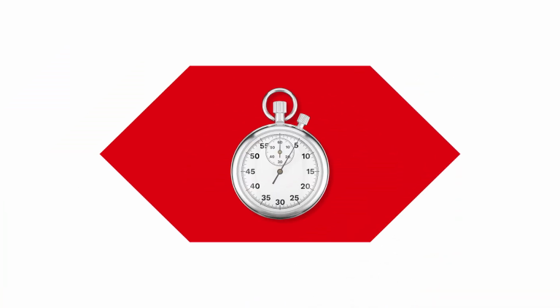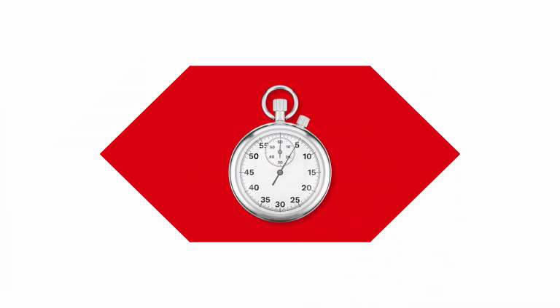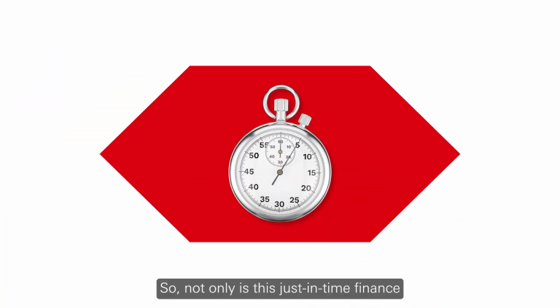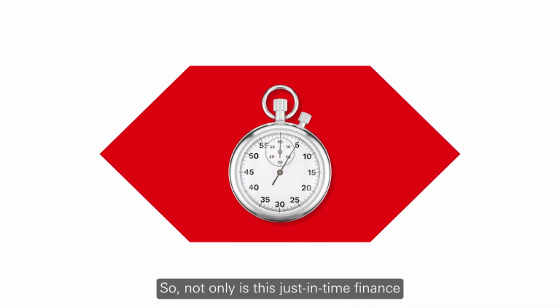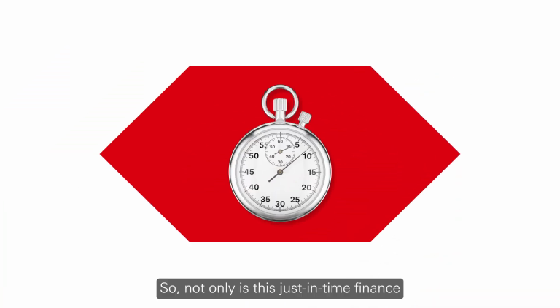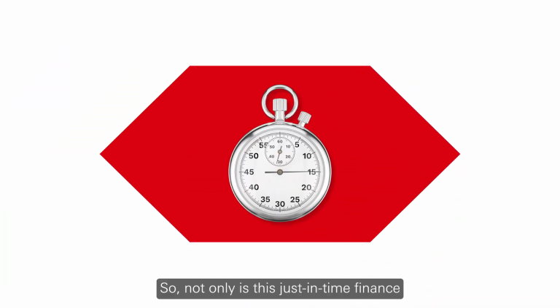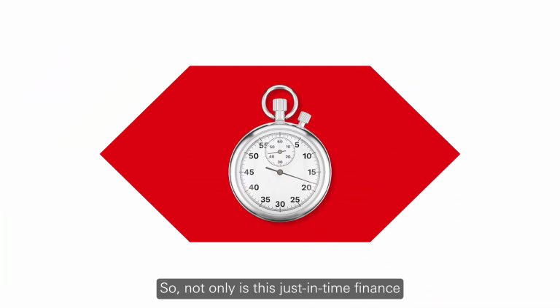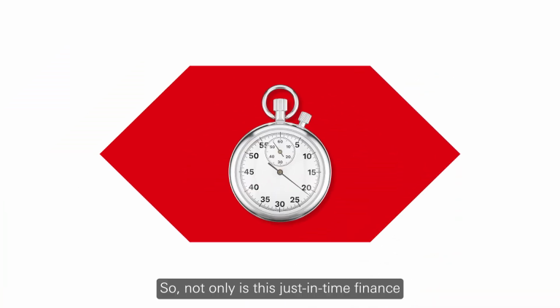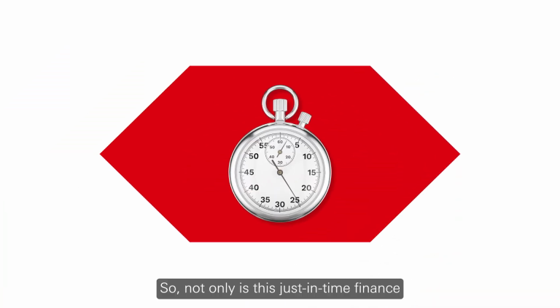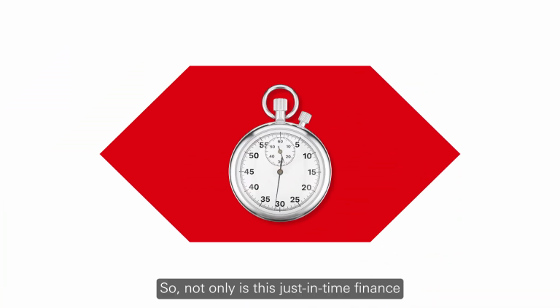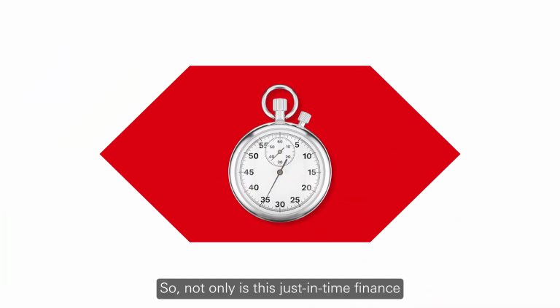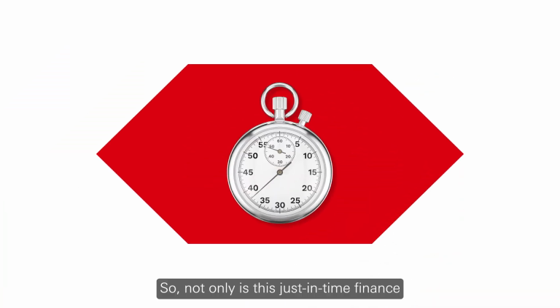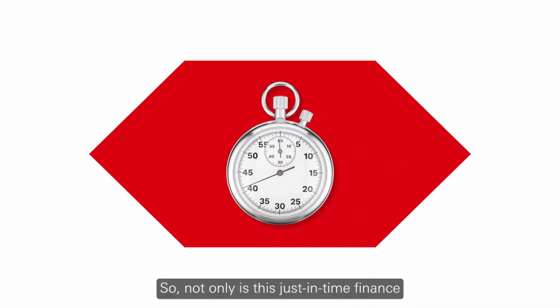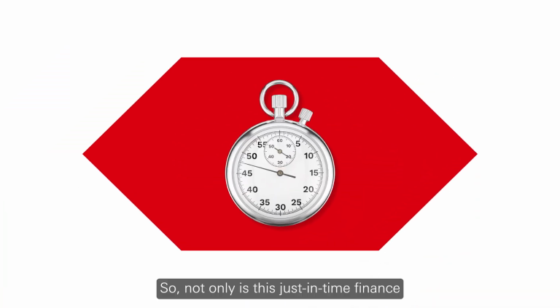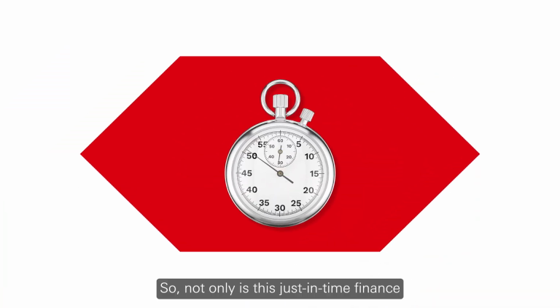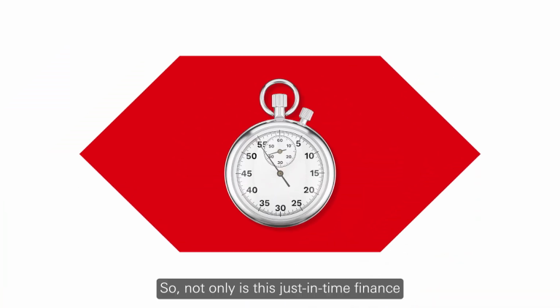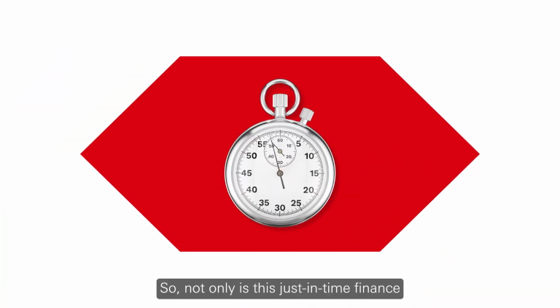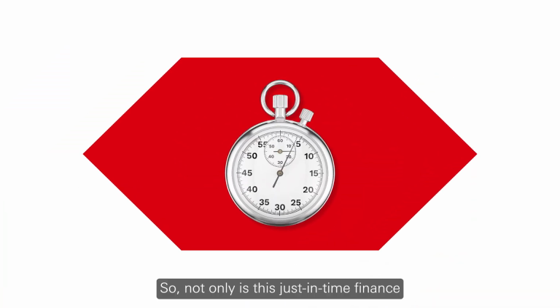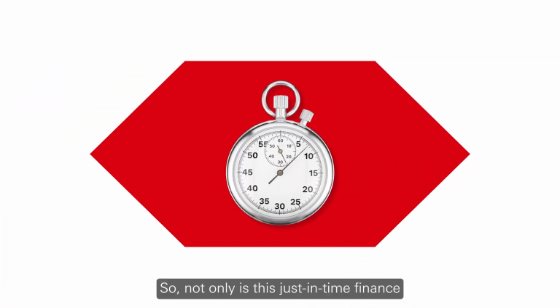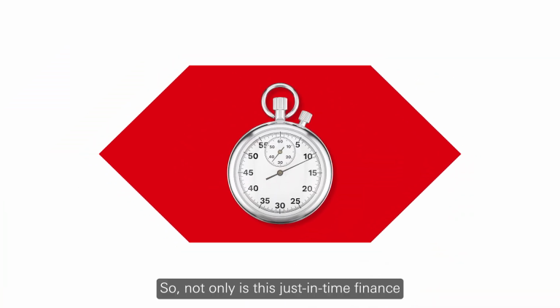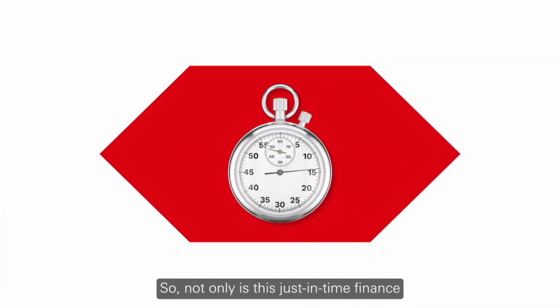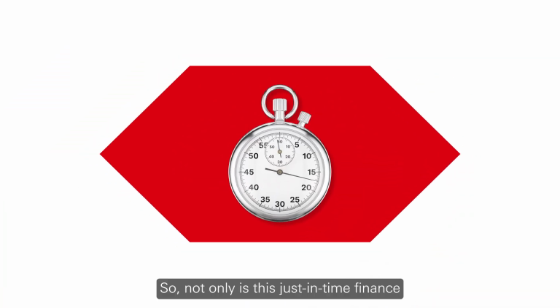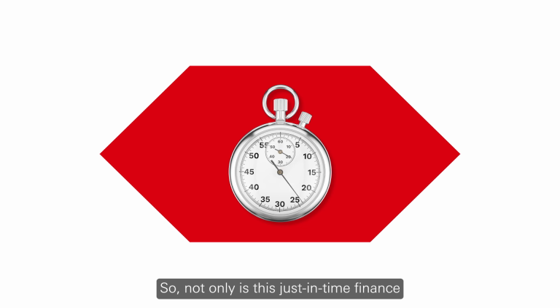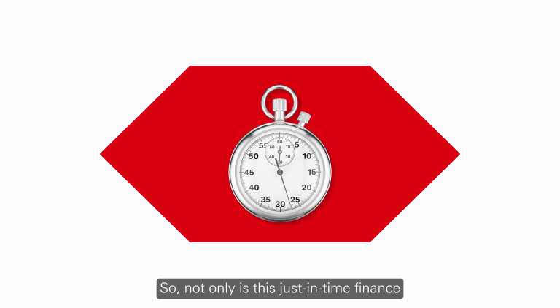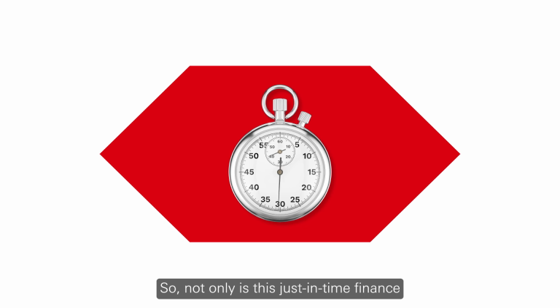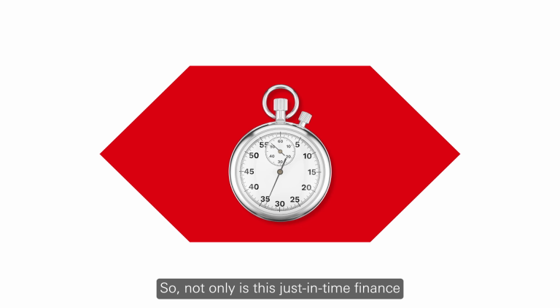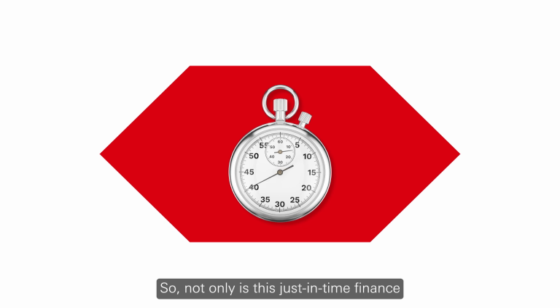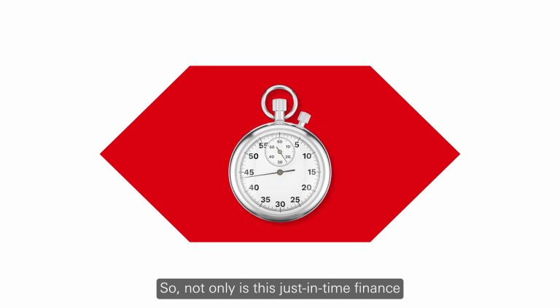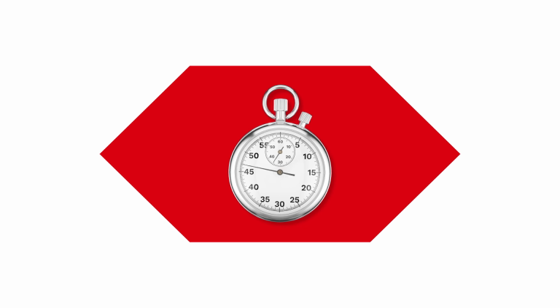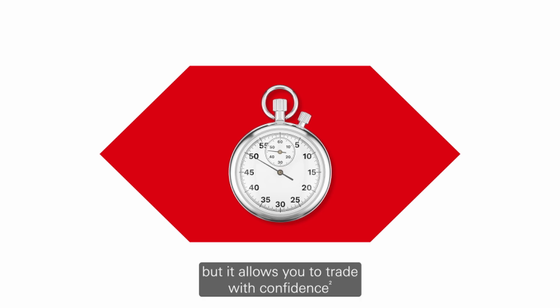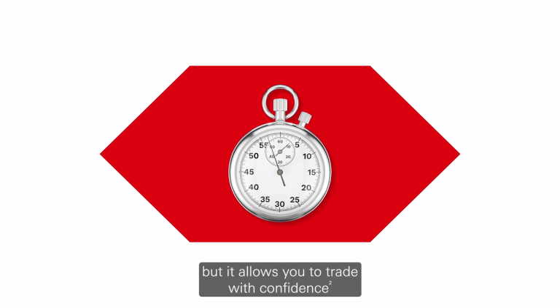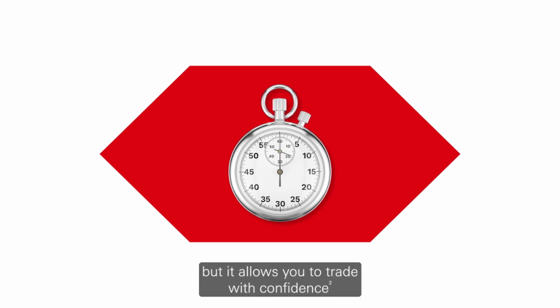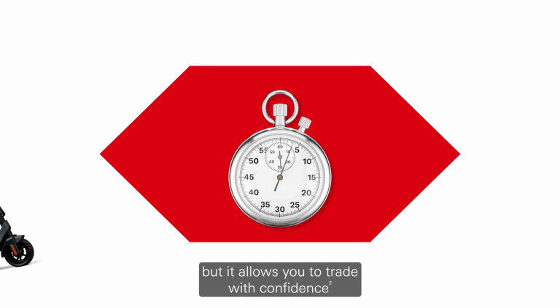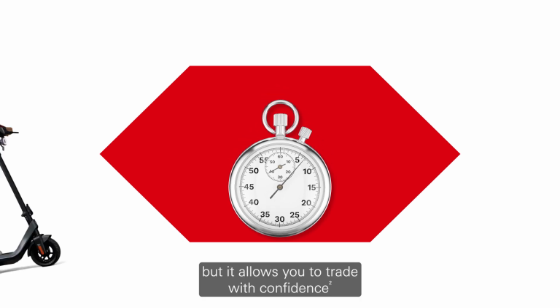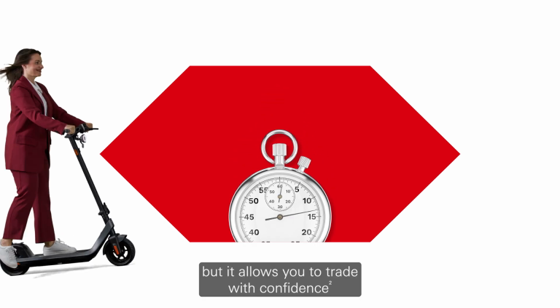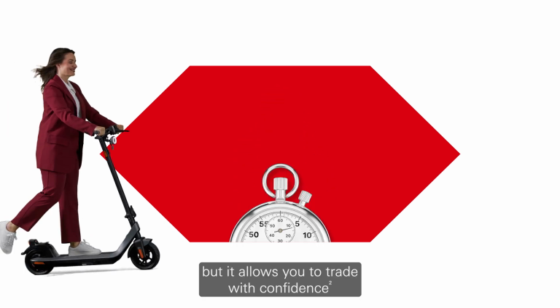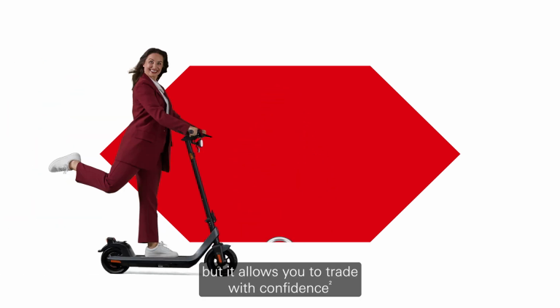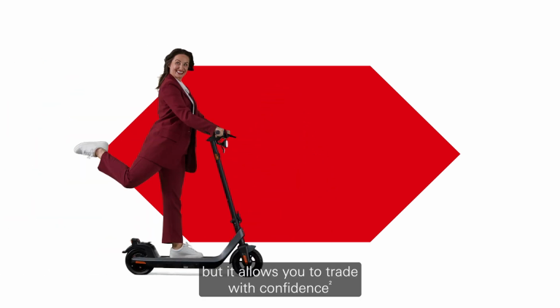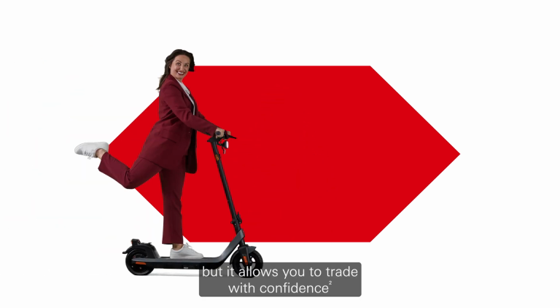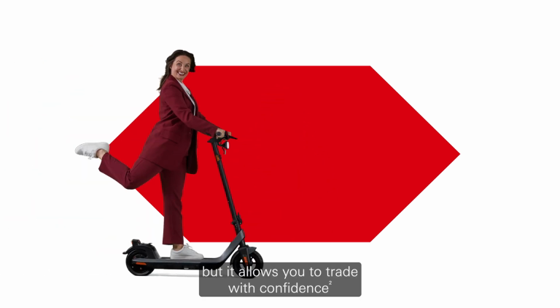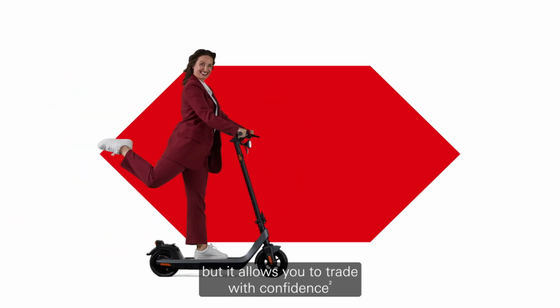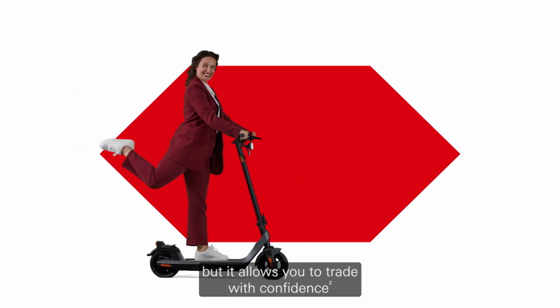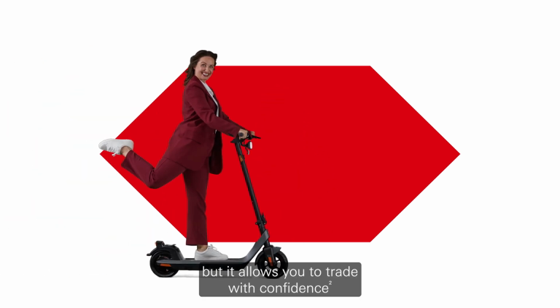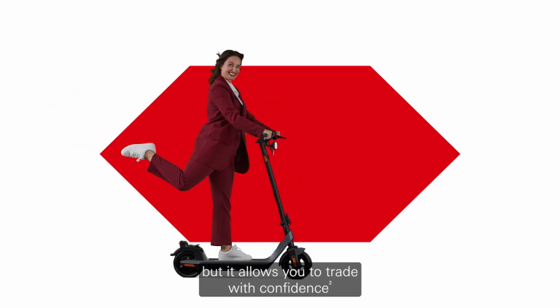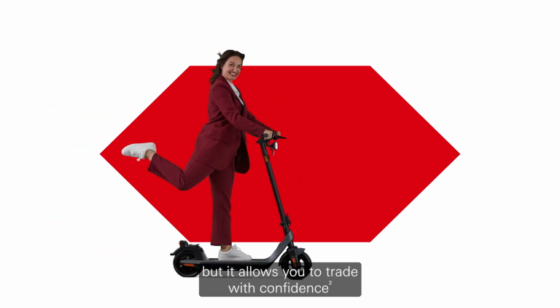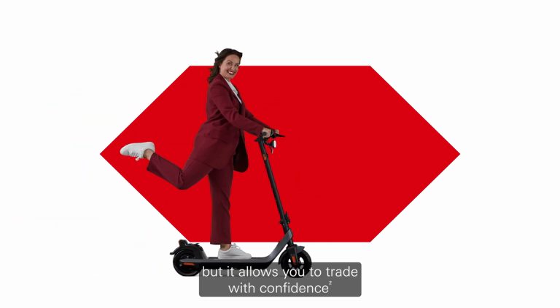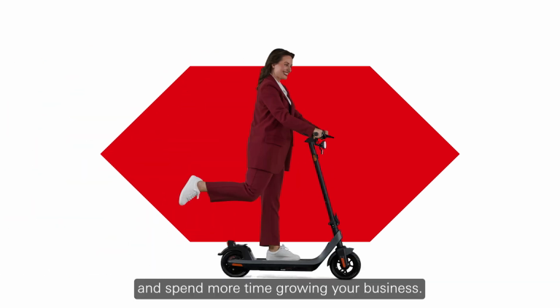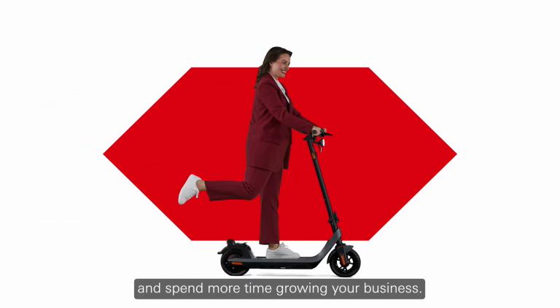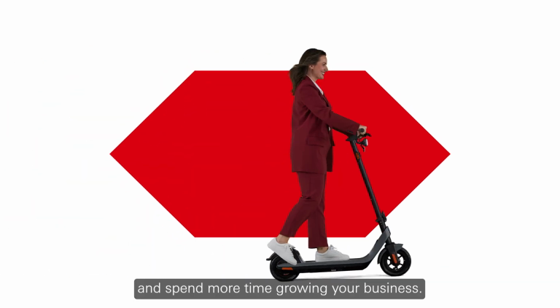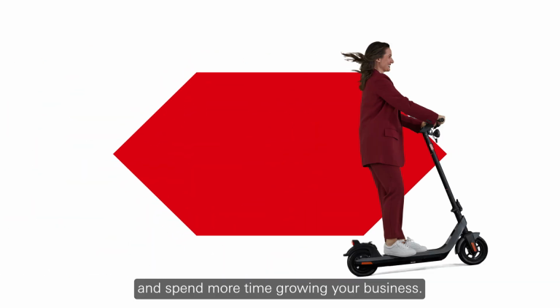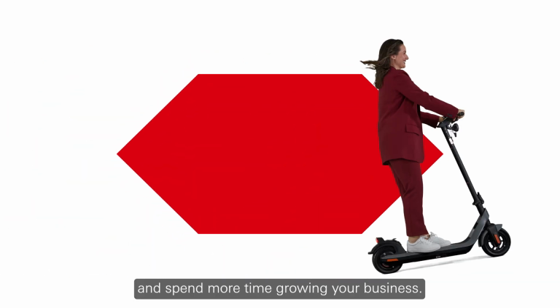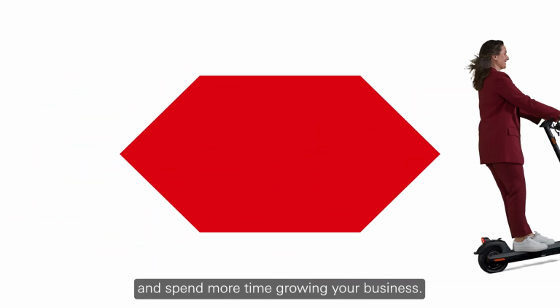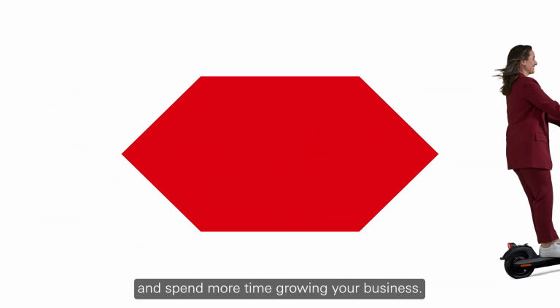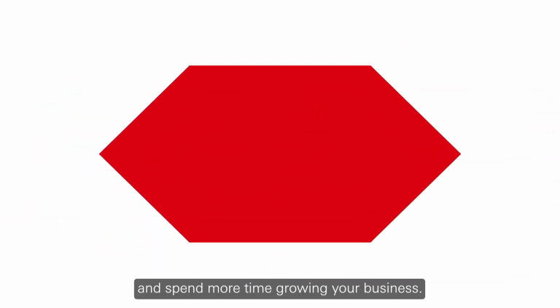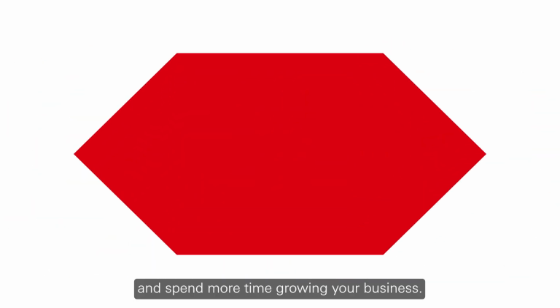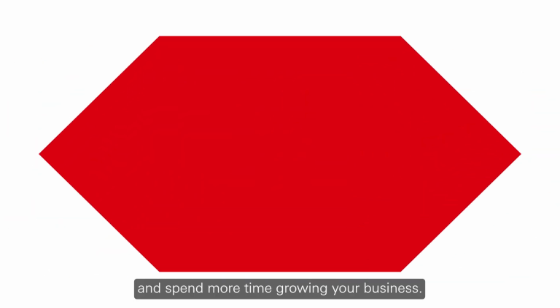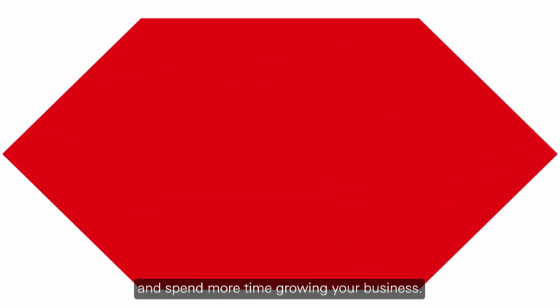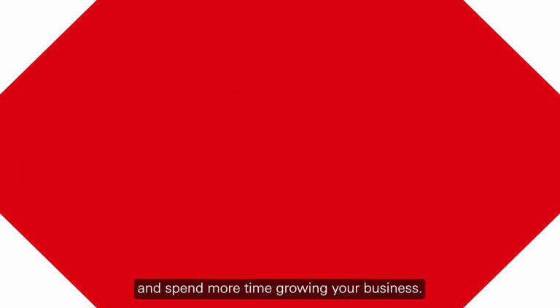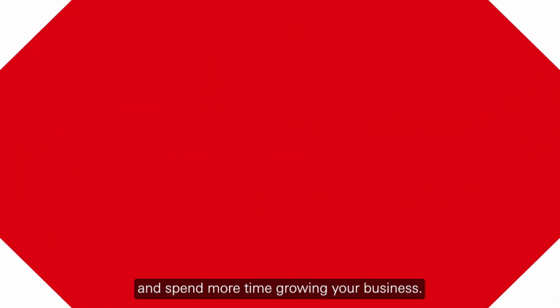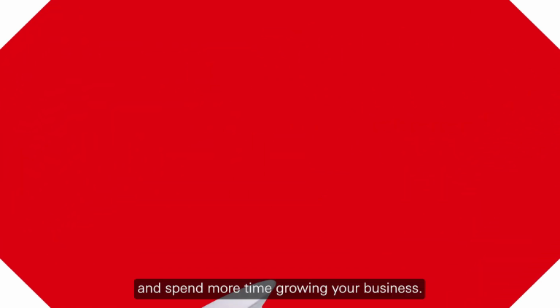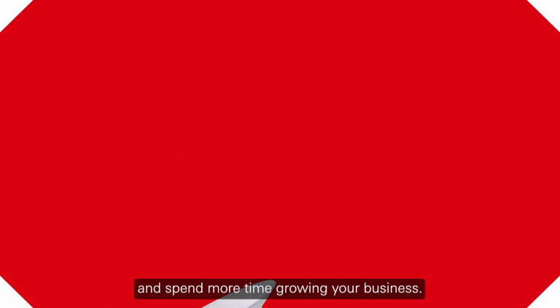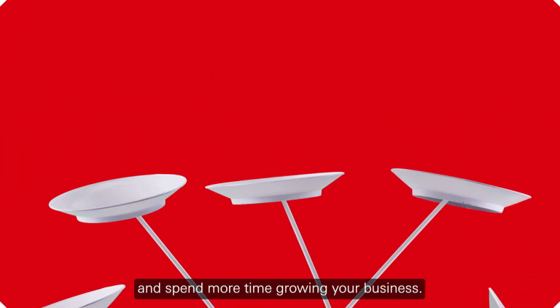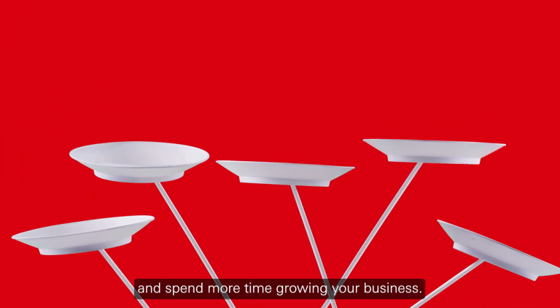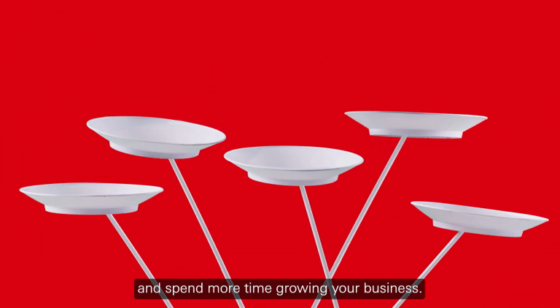So, not only is this just-in-time finance, but it allows you to trade with confidence and spend more time growing your business.